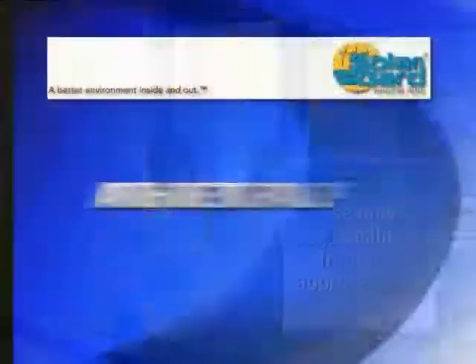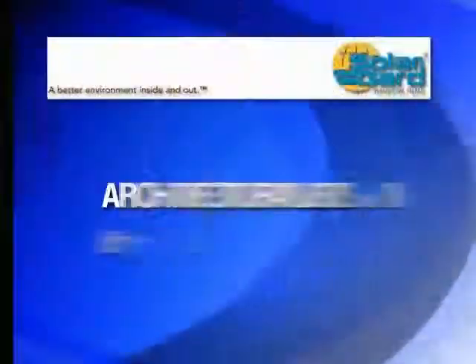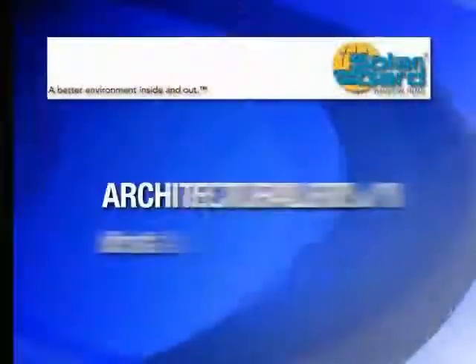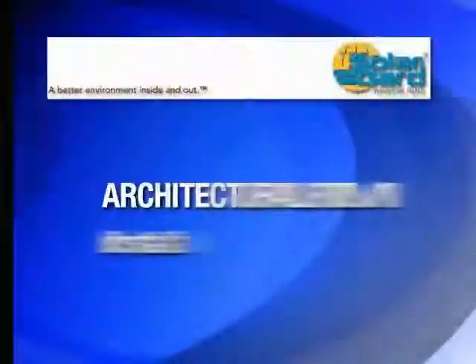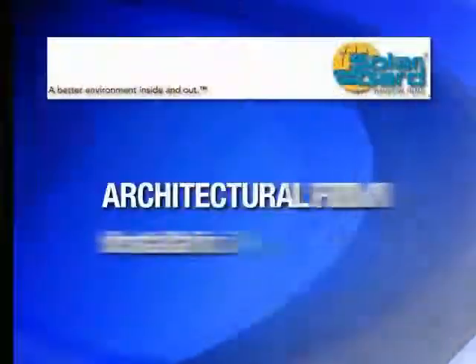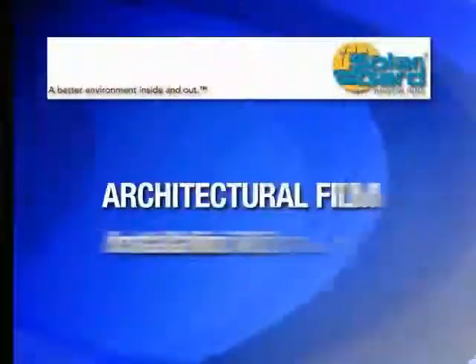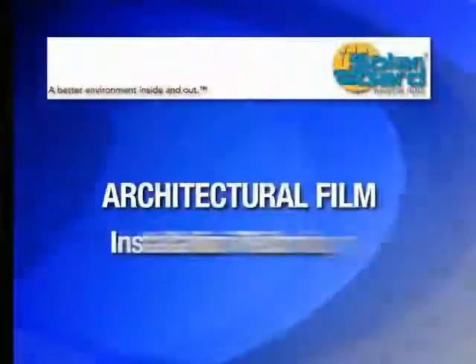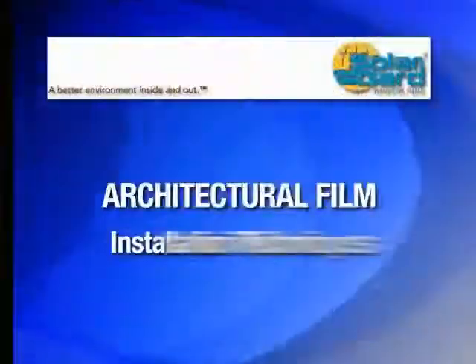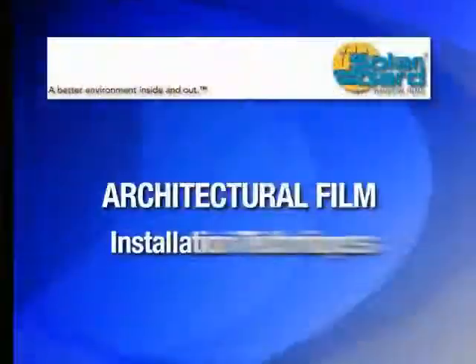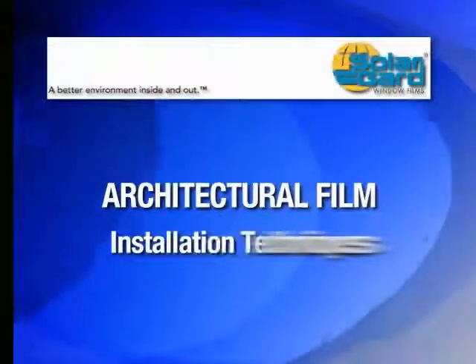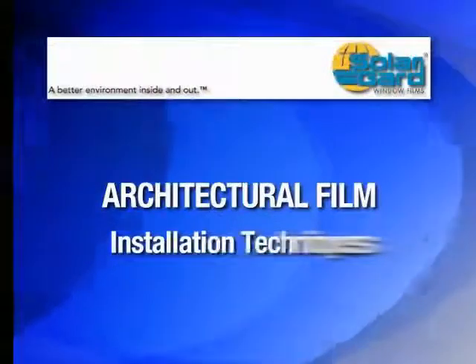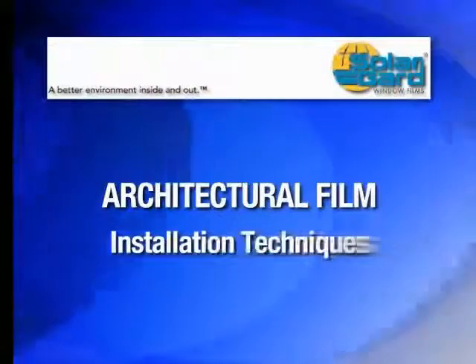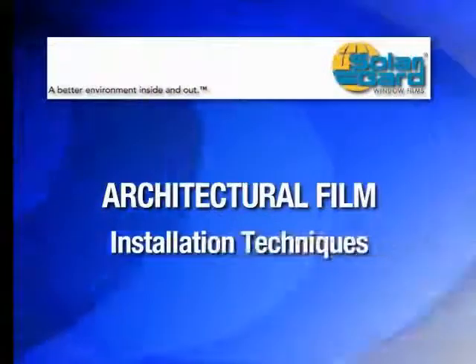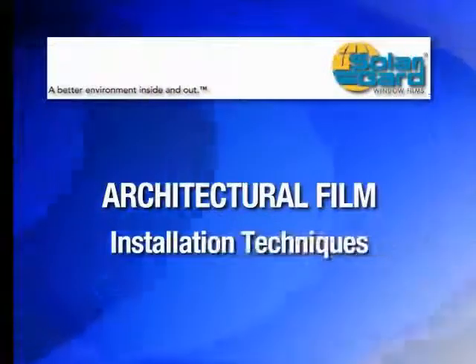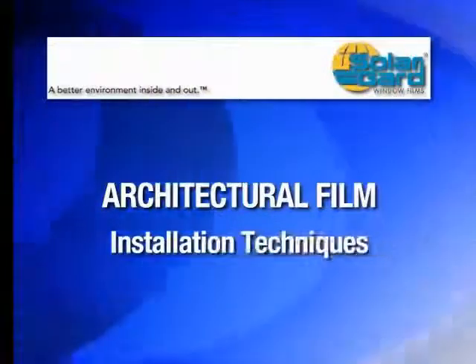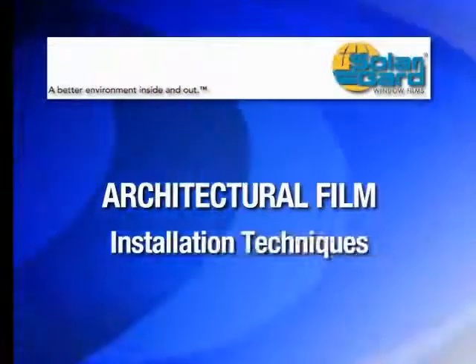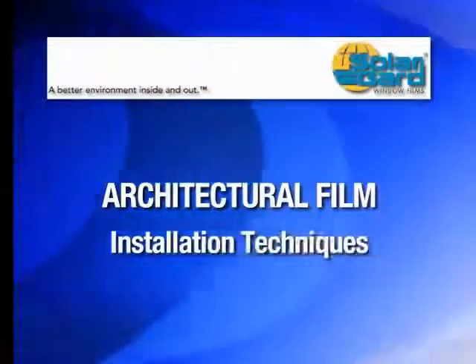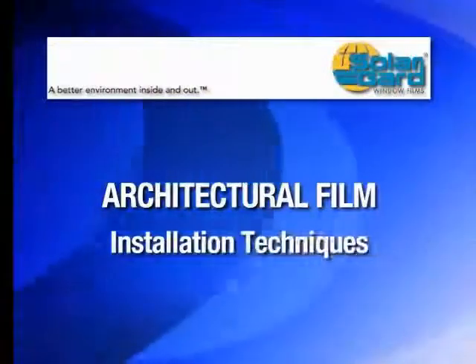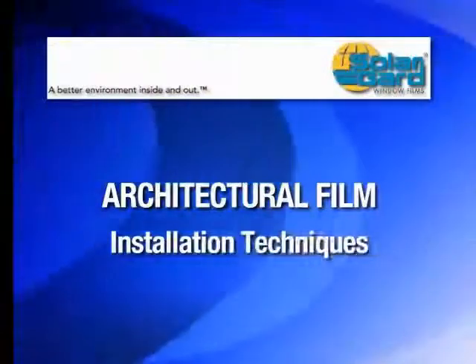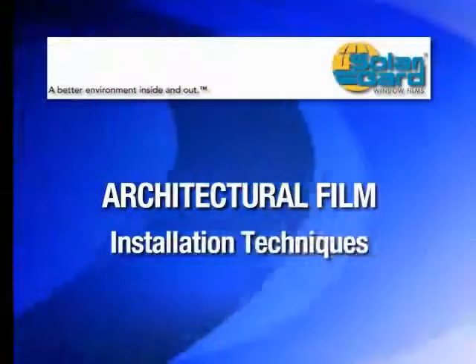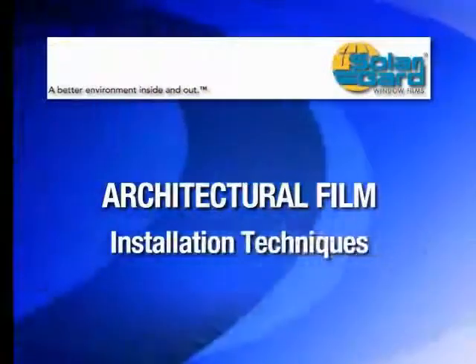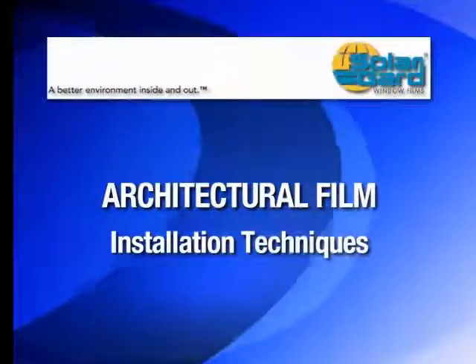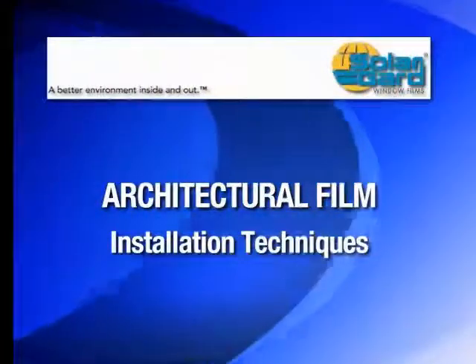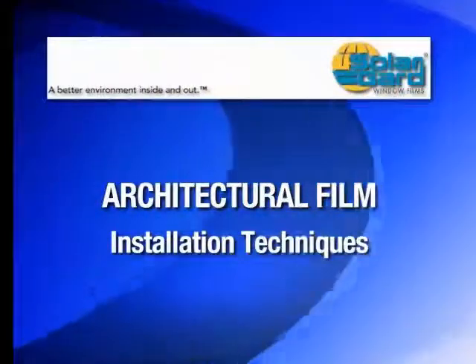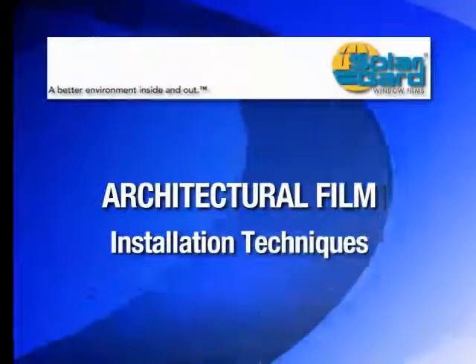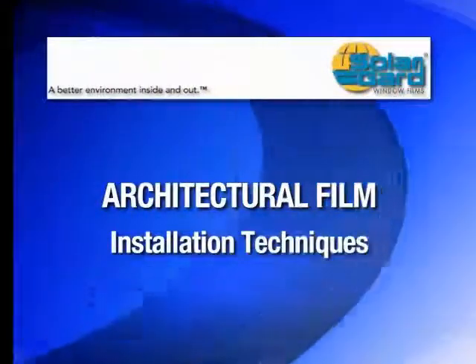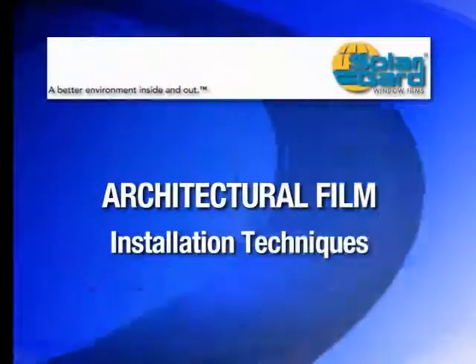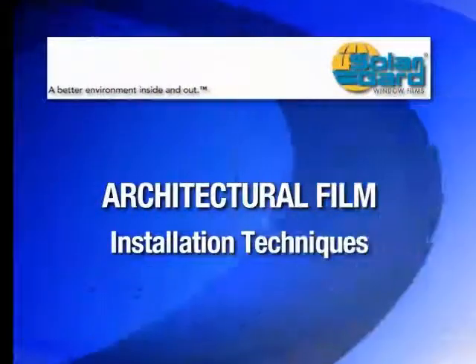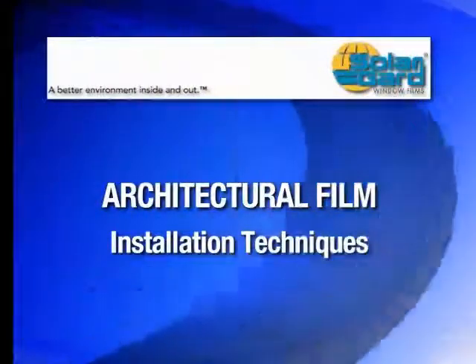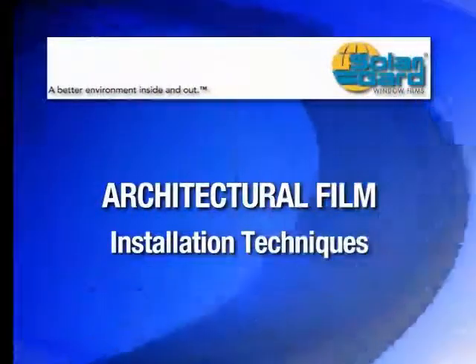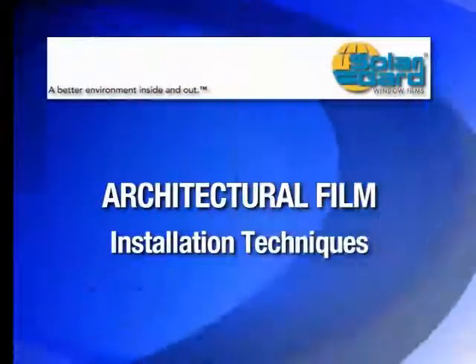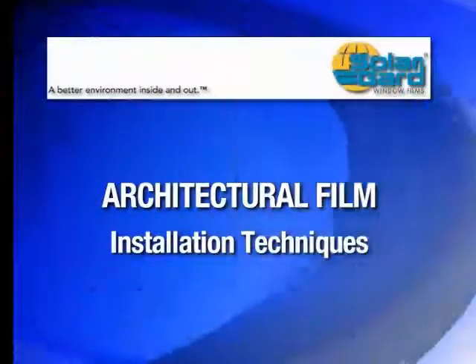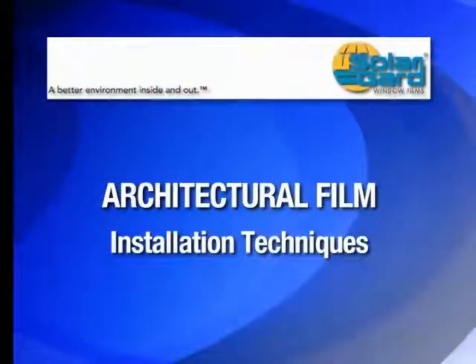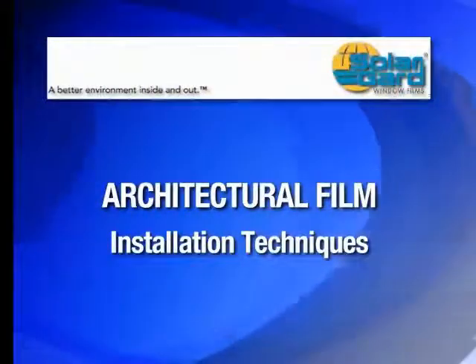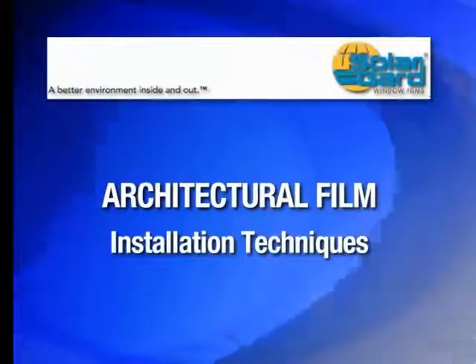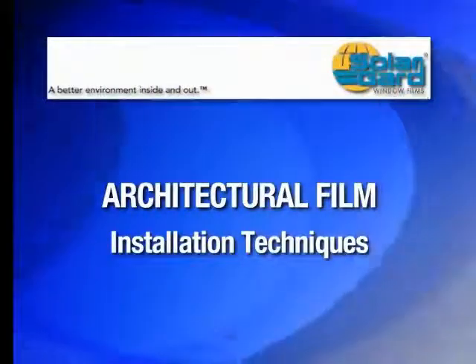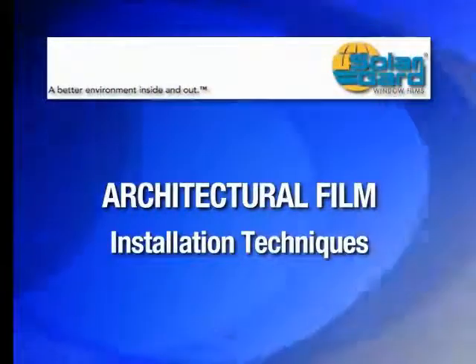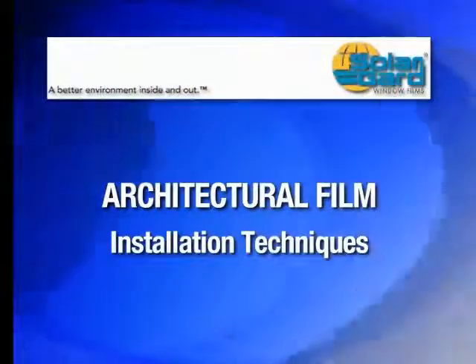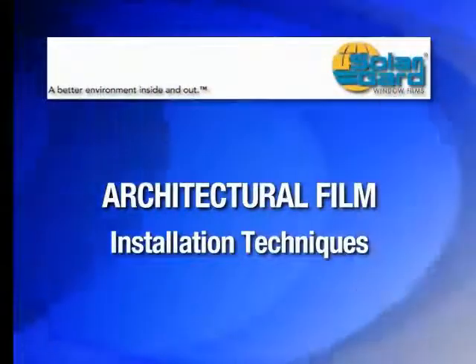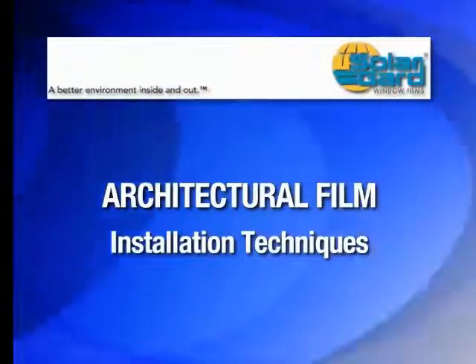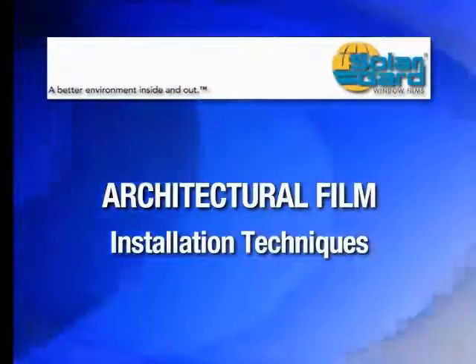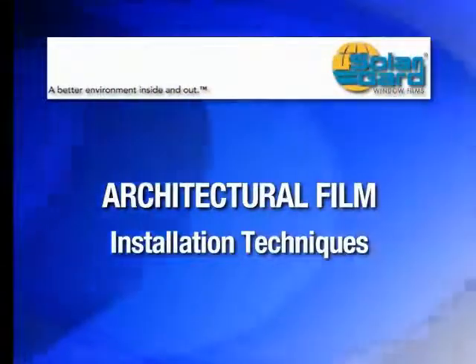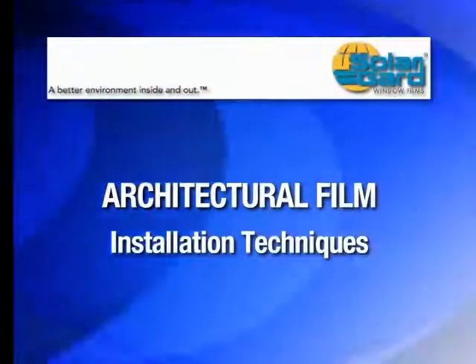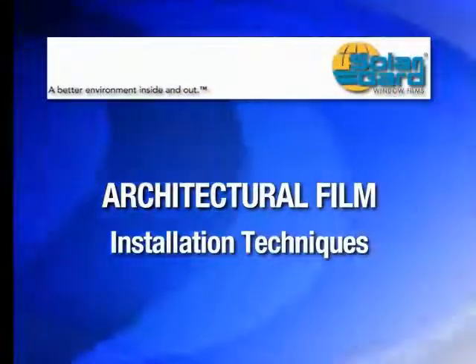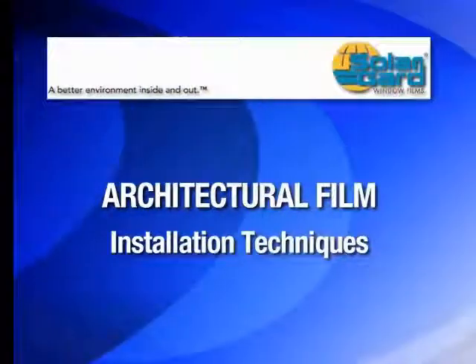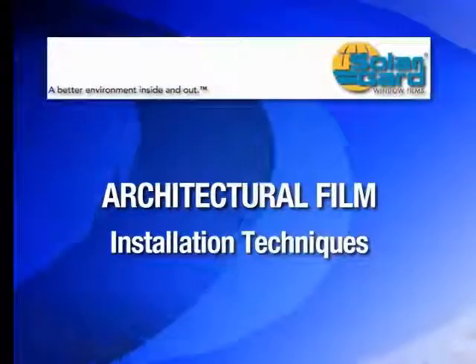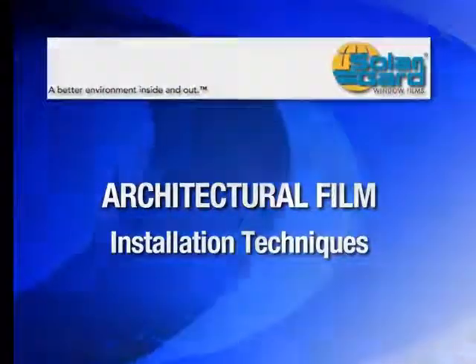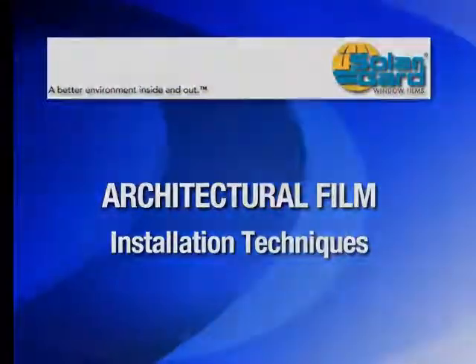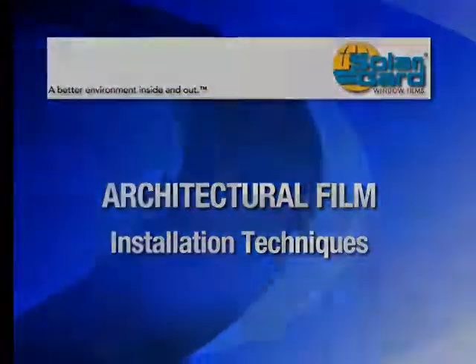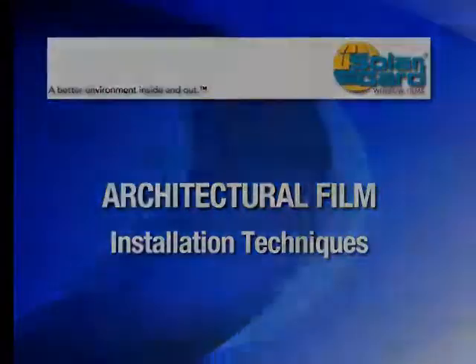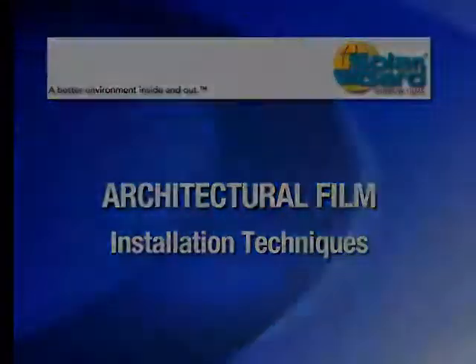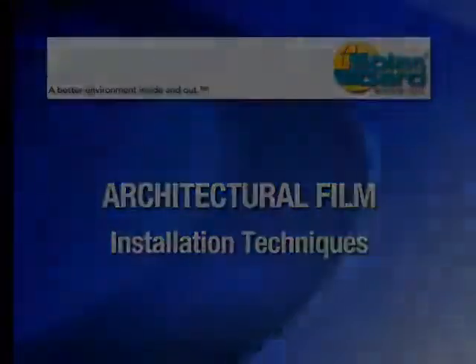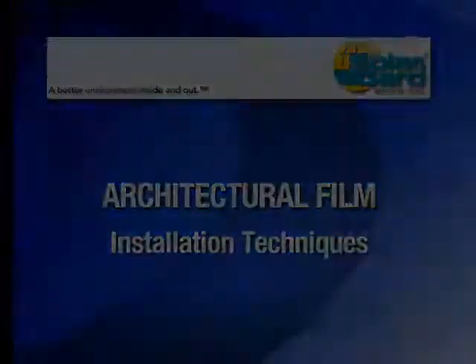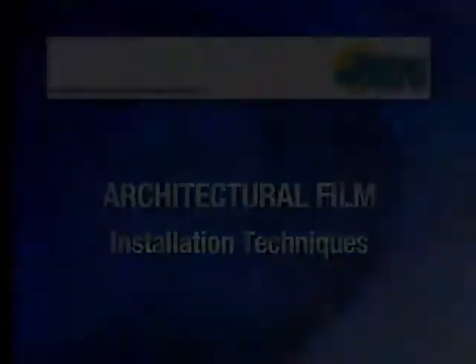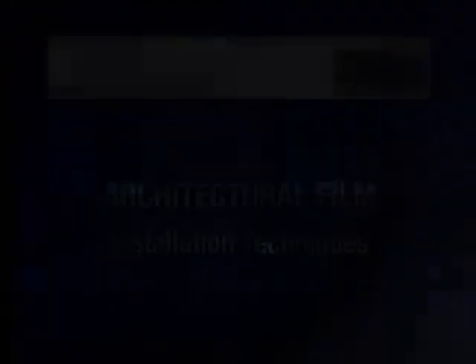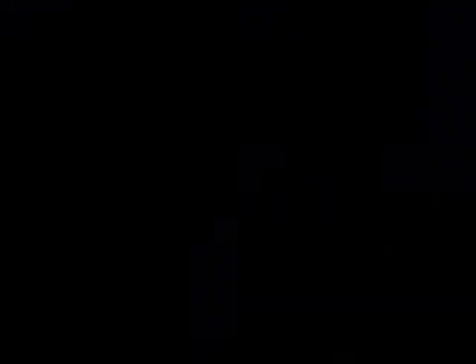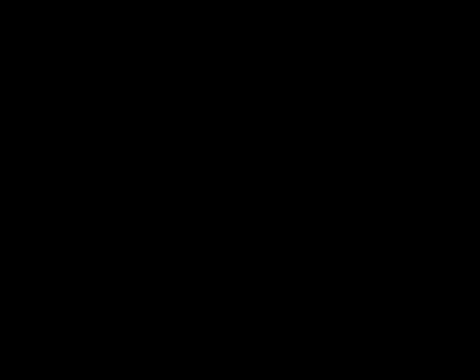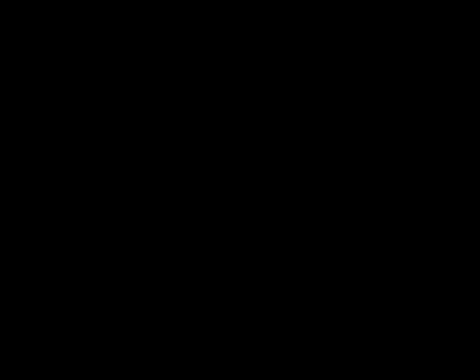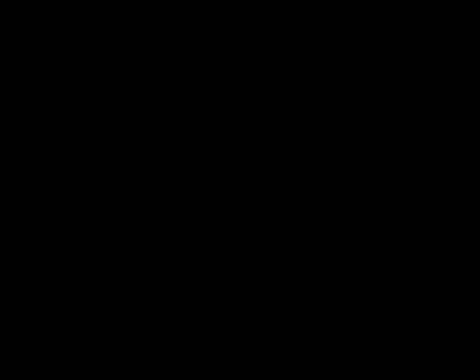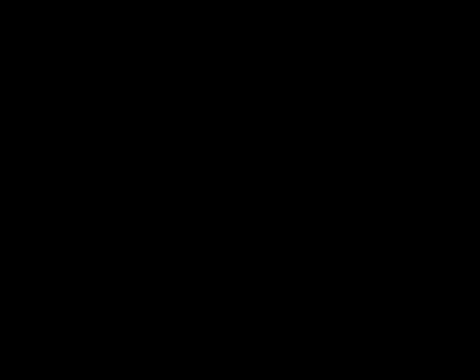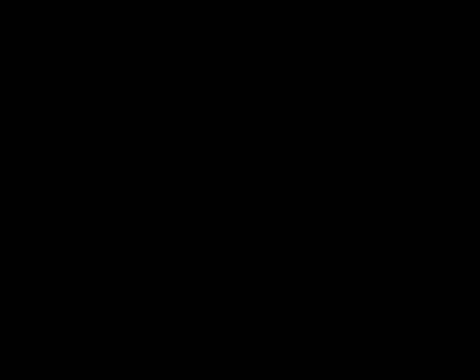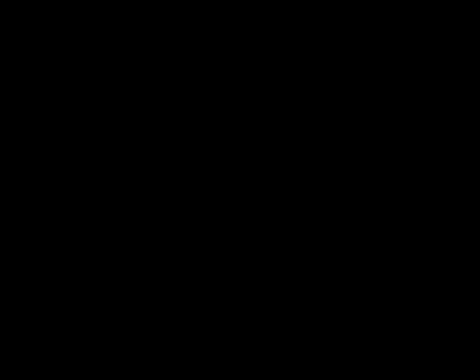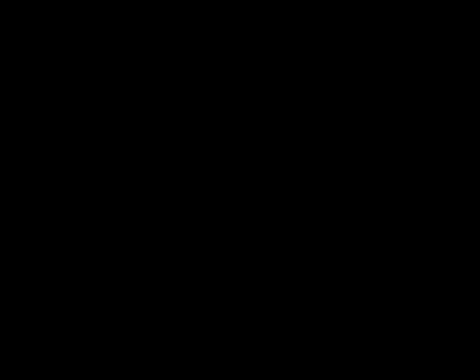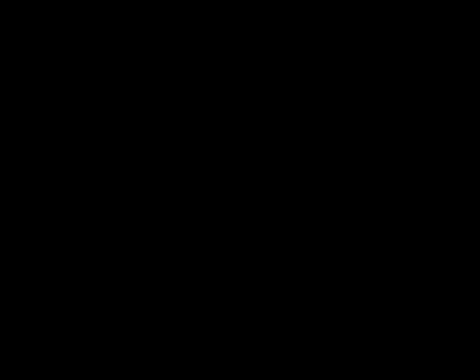As you can see, by following the instructions in this video, installation is easy with SolarGuard's flat glass films.